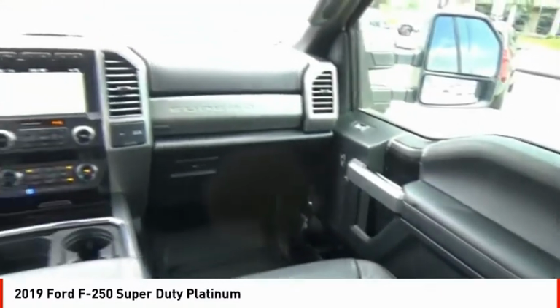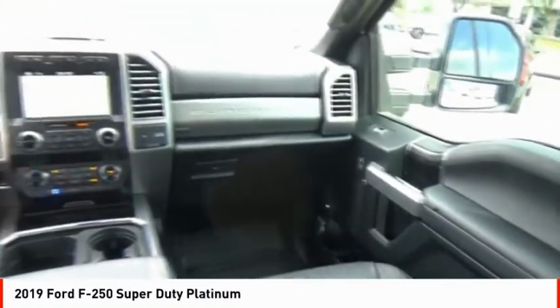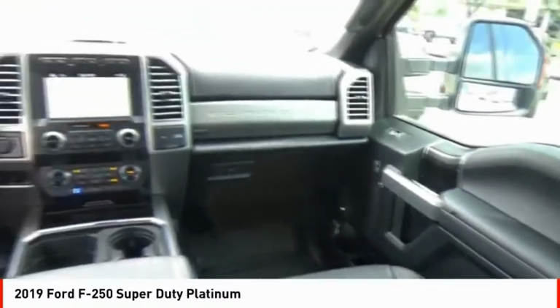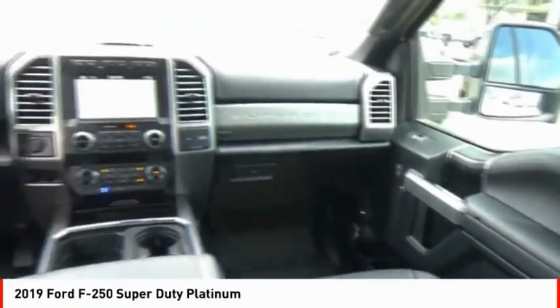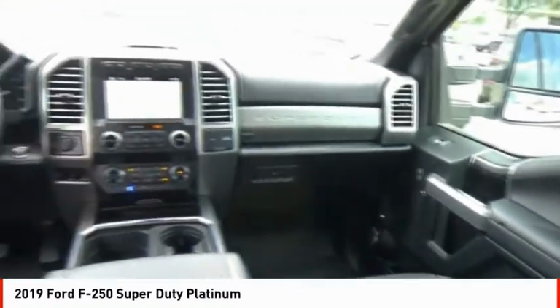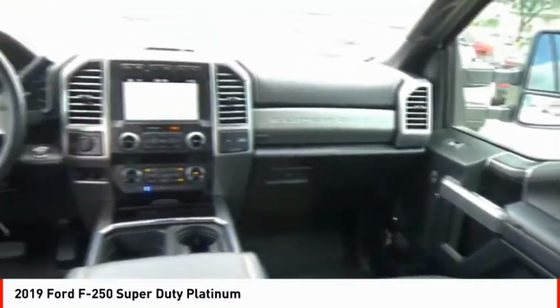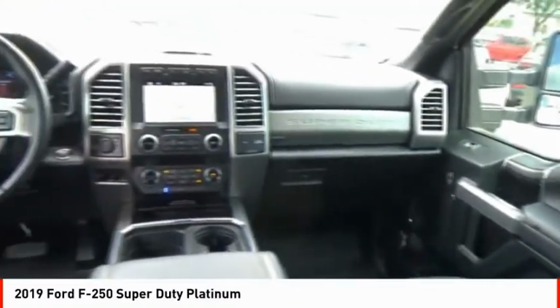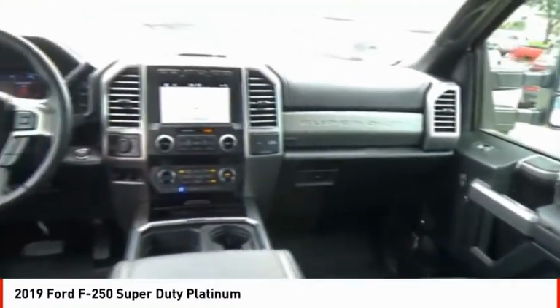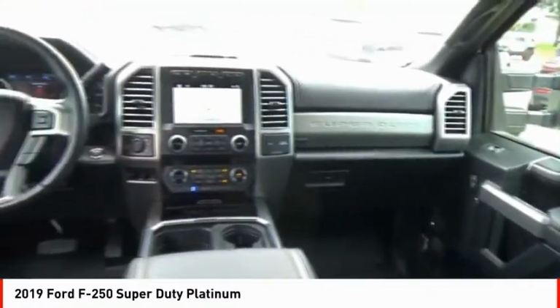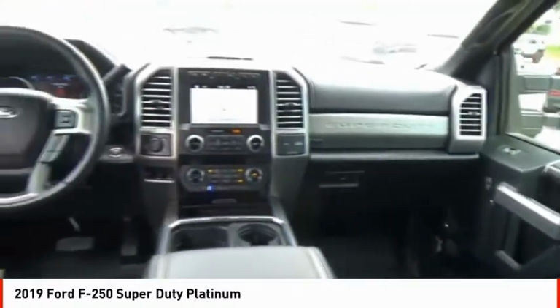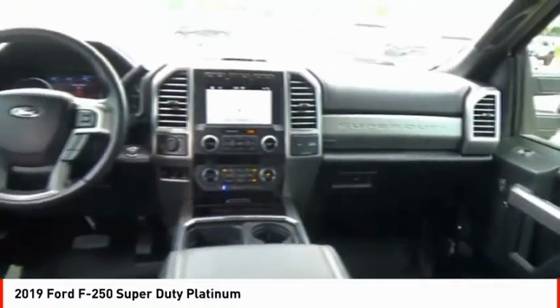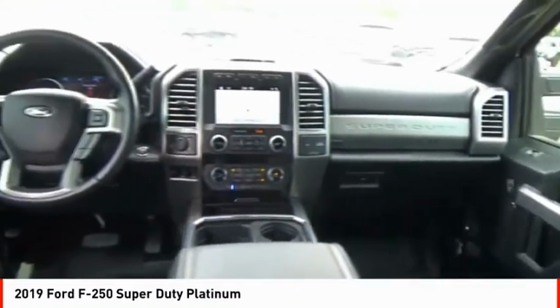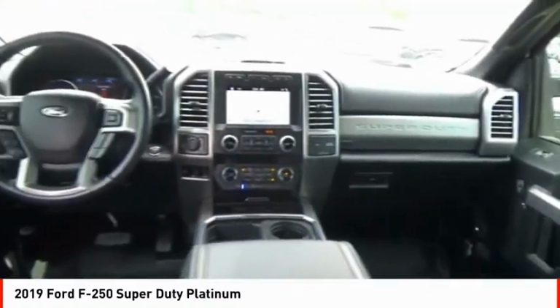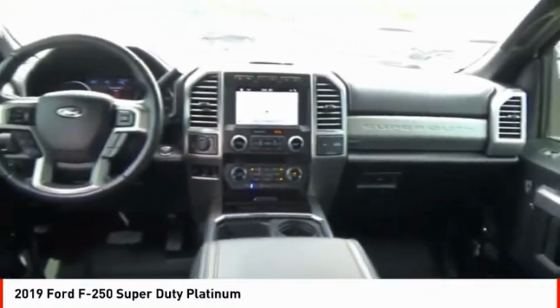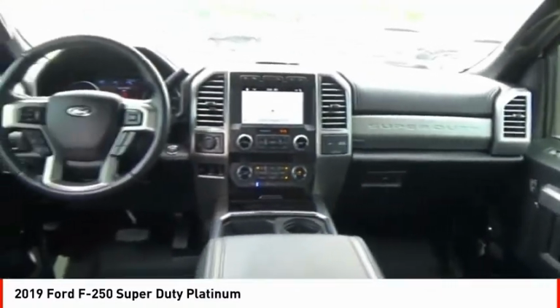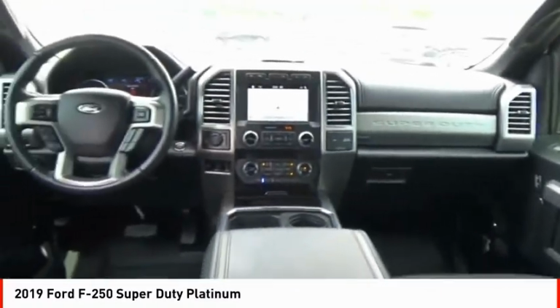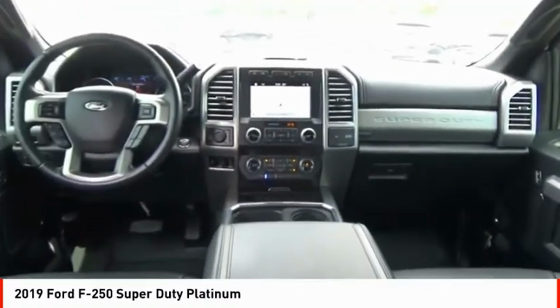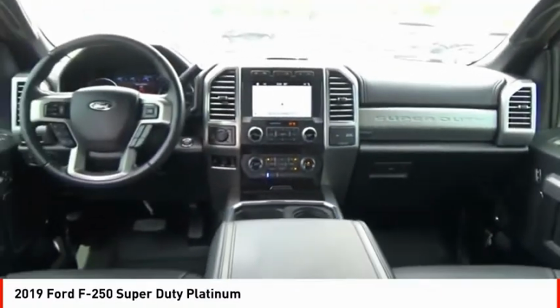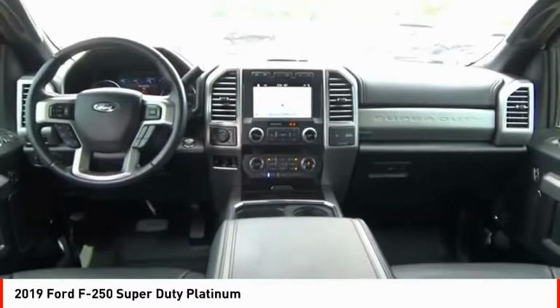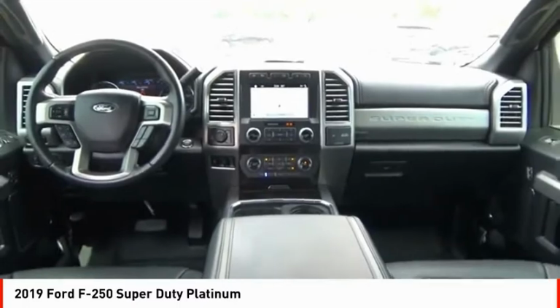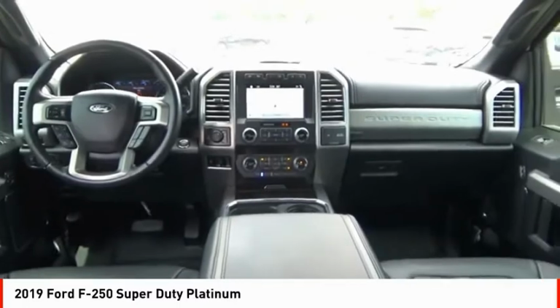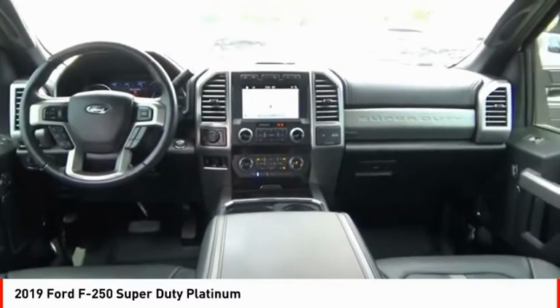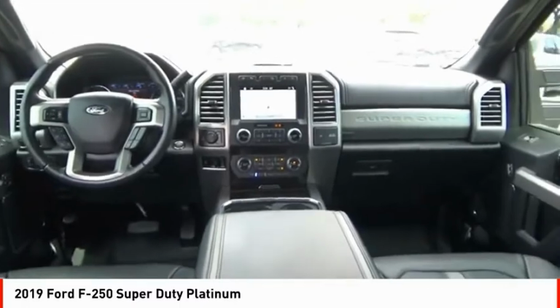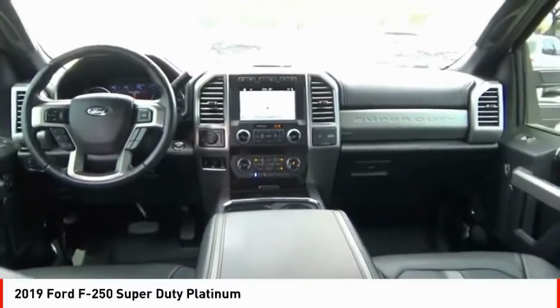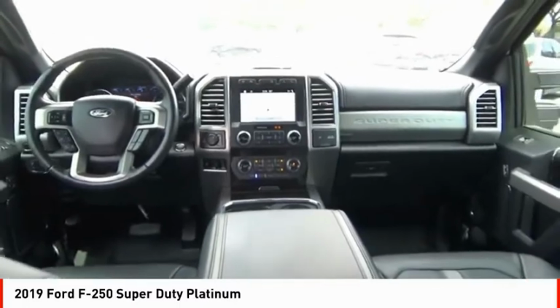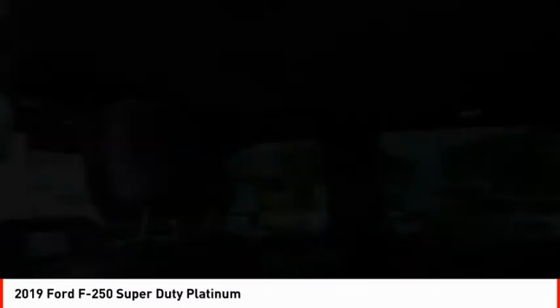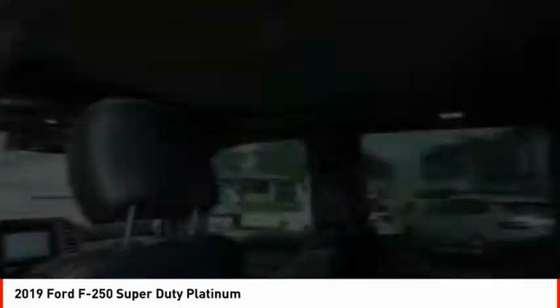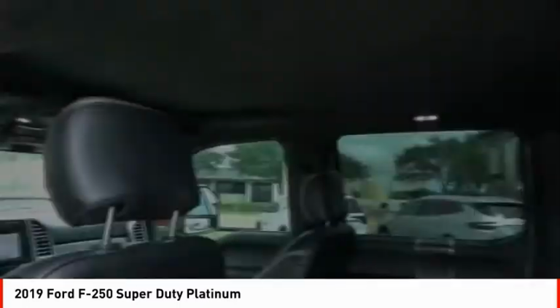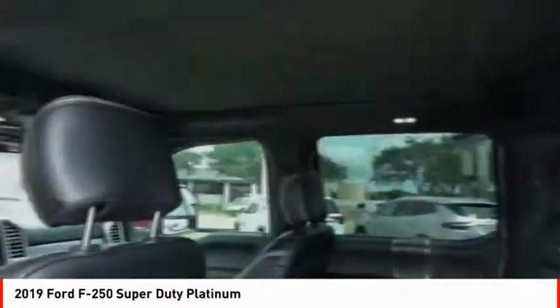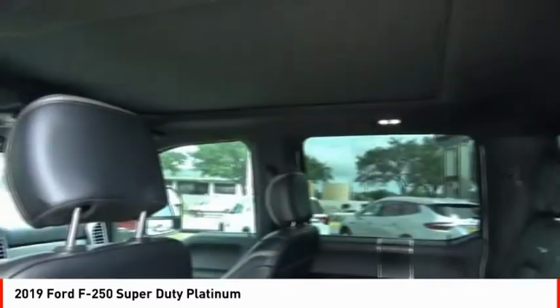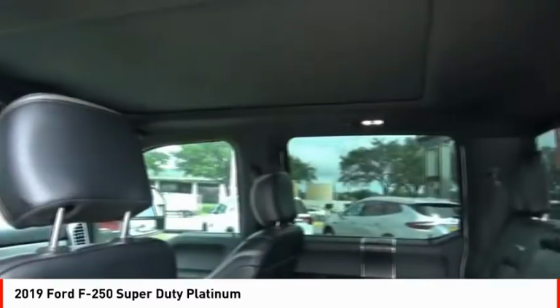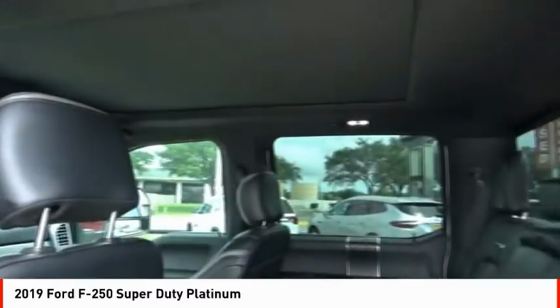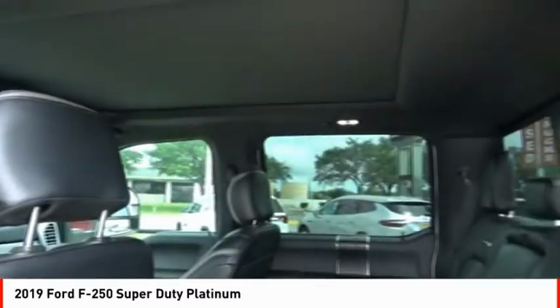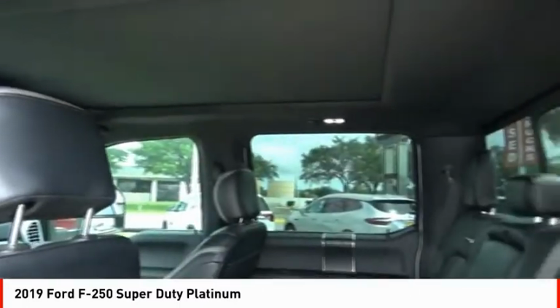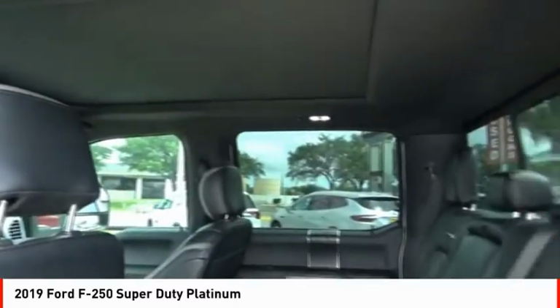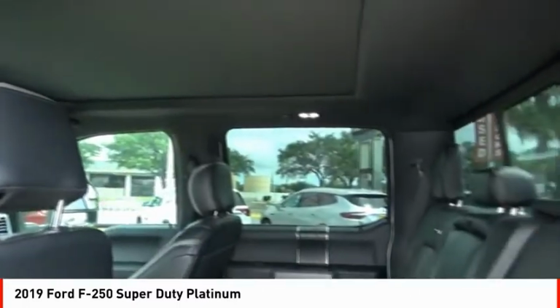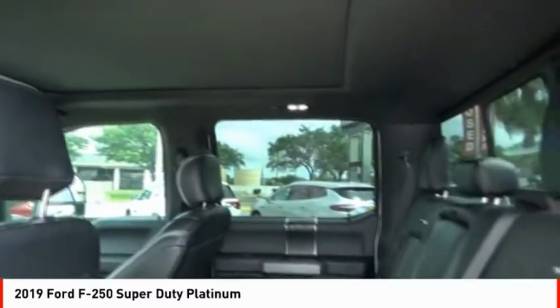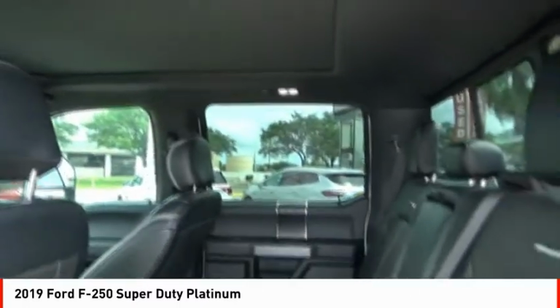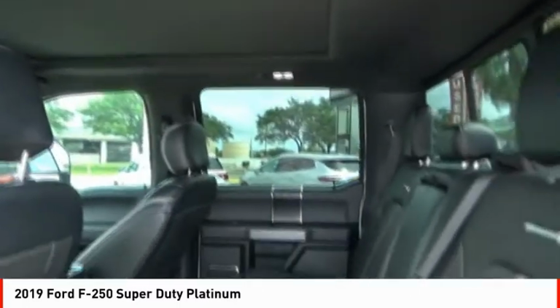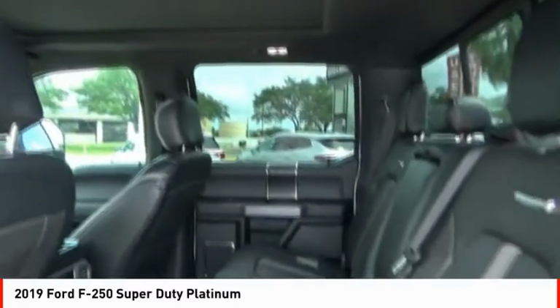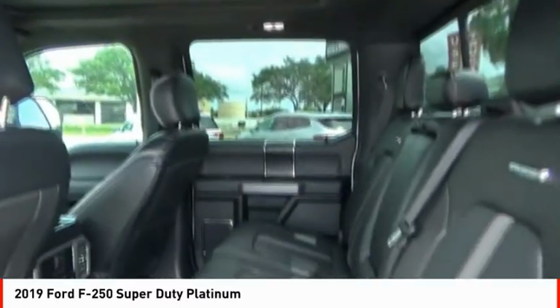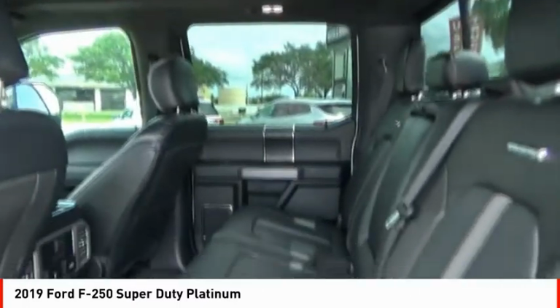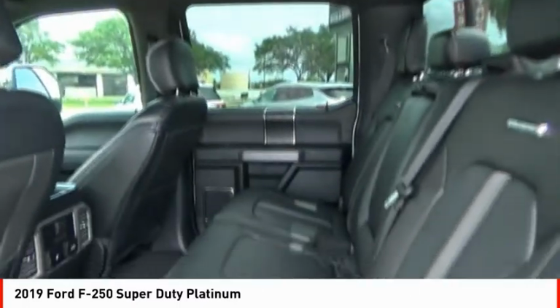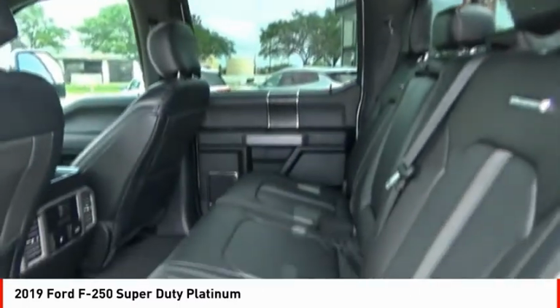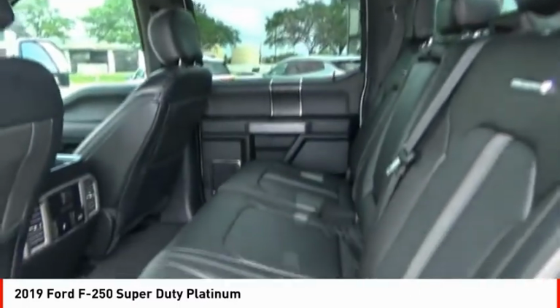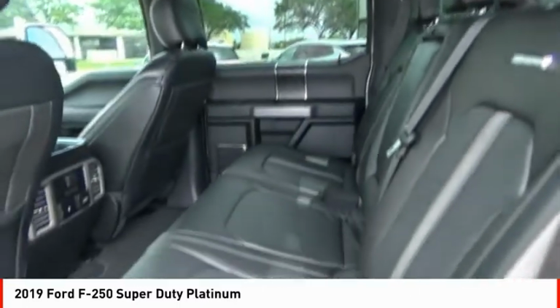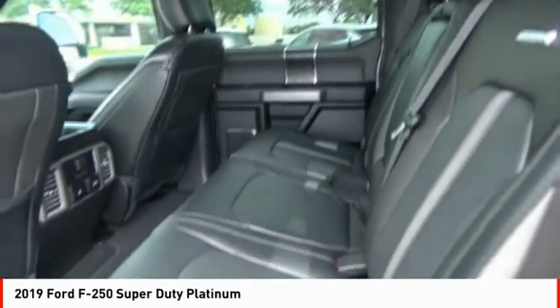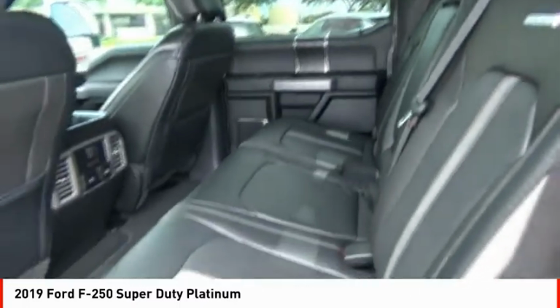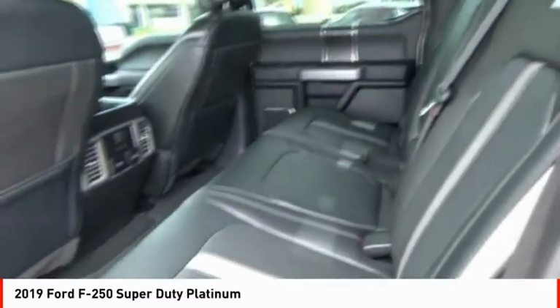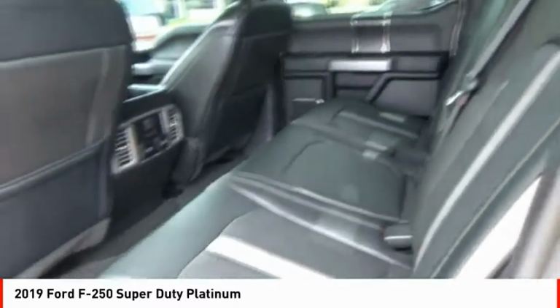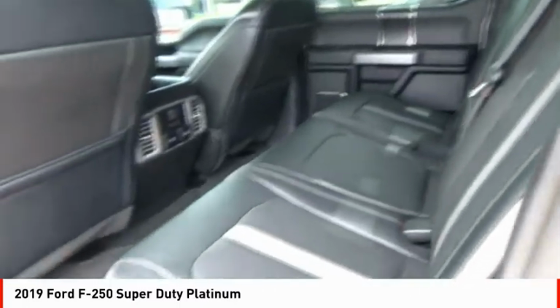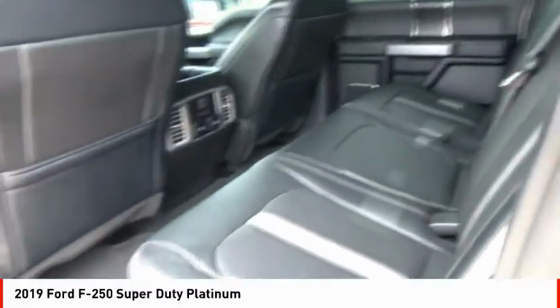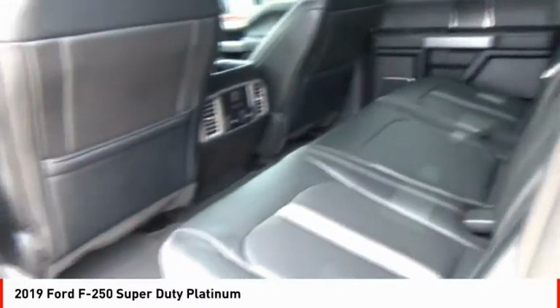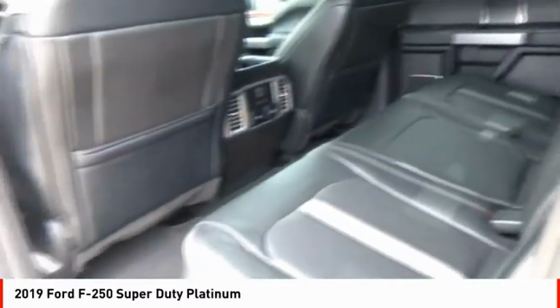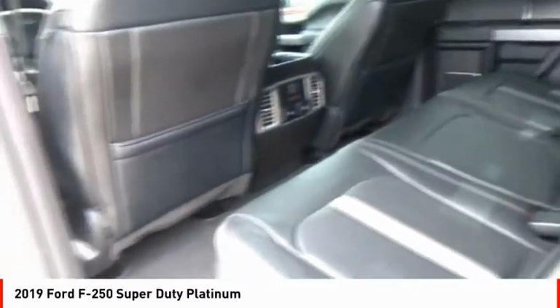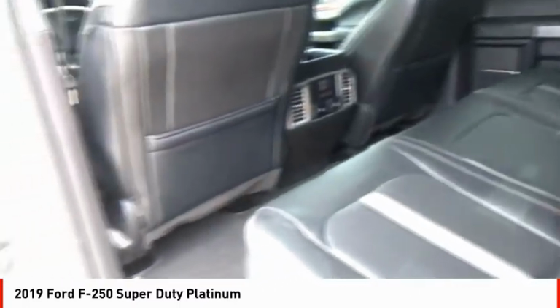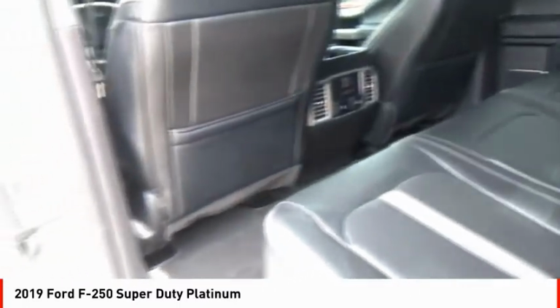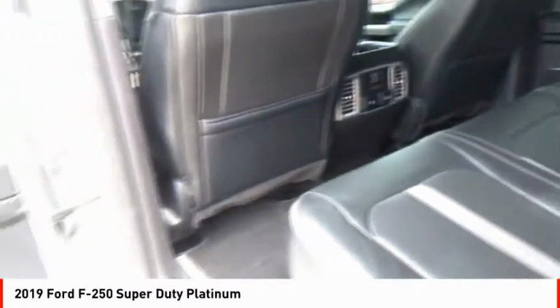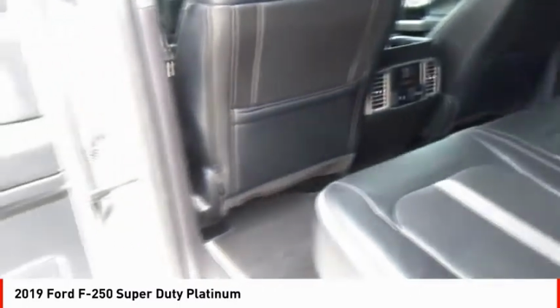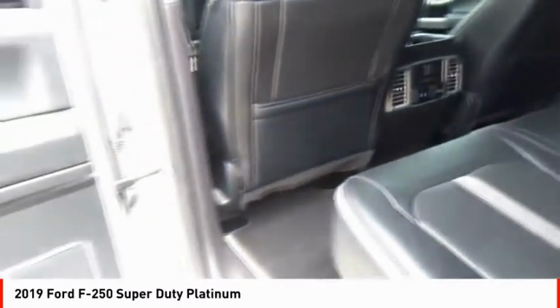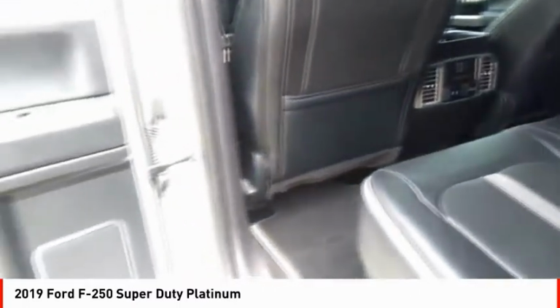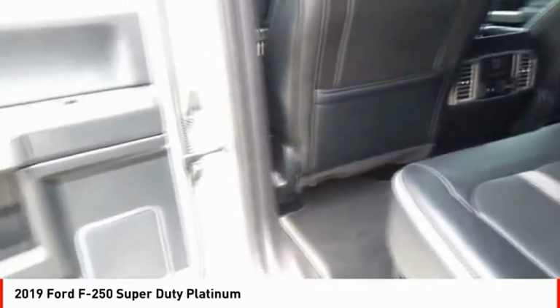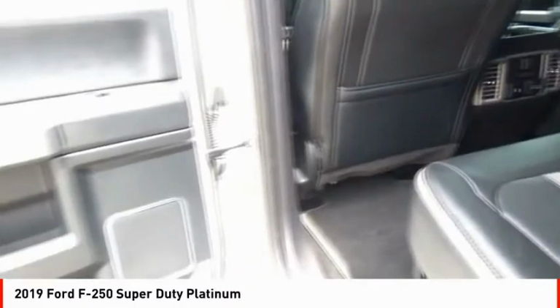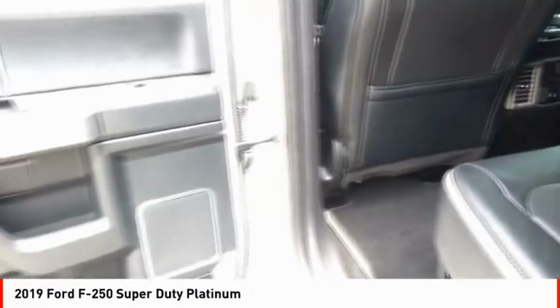Front suspension type: multi-link. Roll stability control. Front suspension classification: solid live axle. Power brakes.